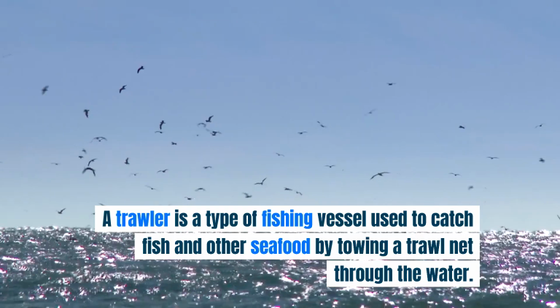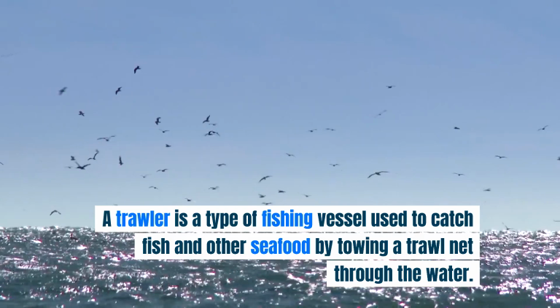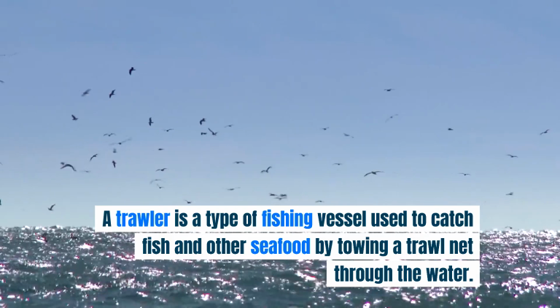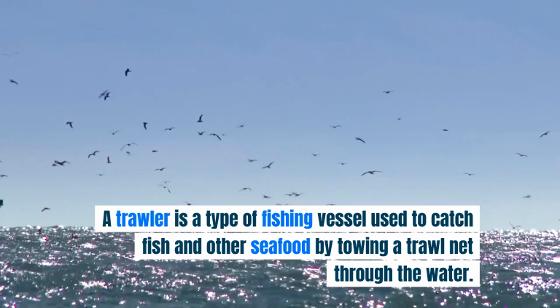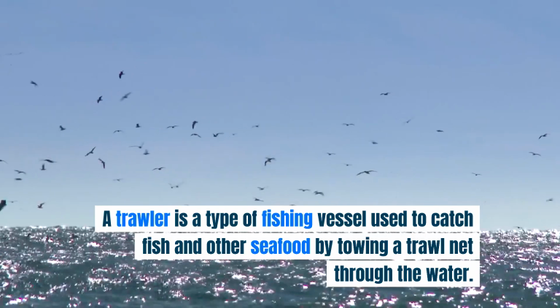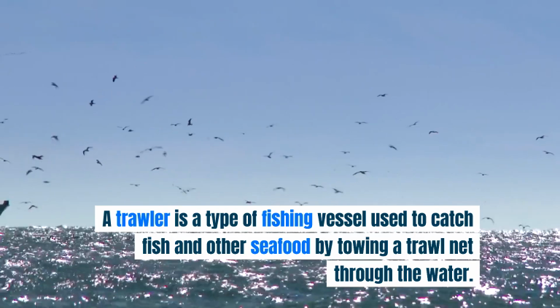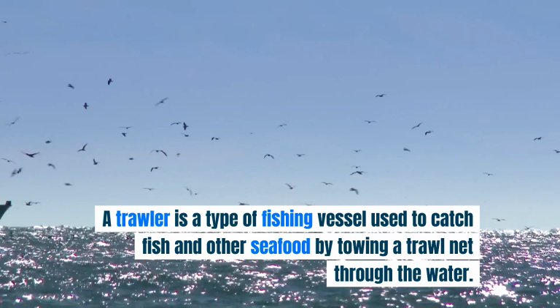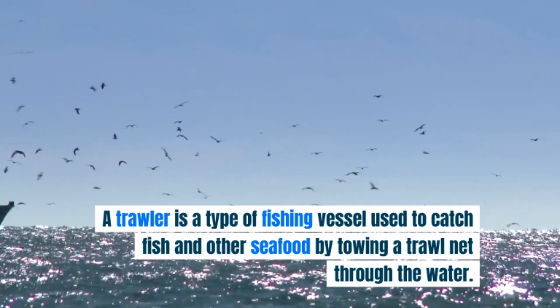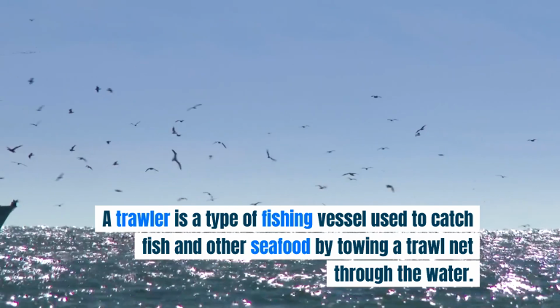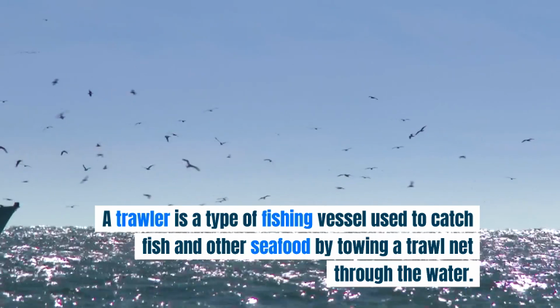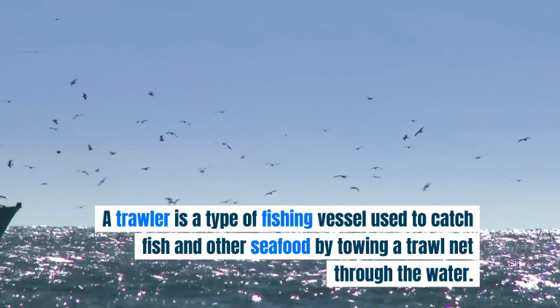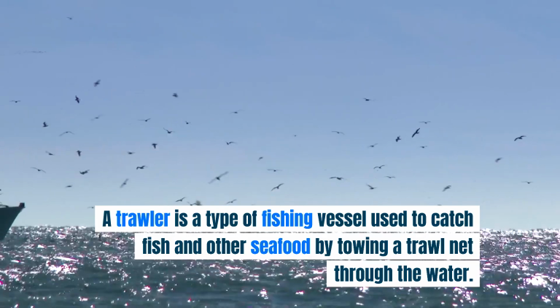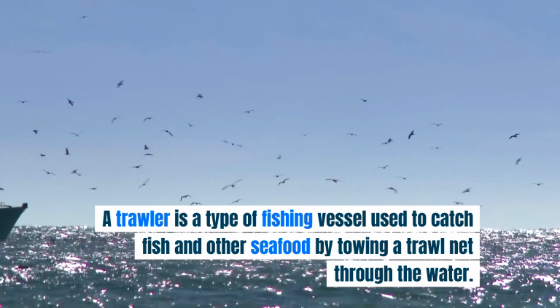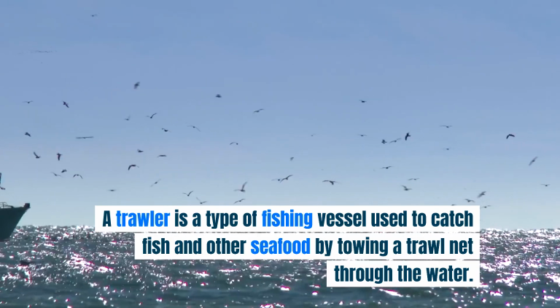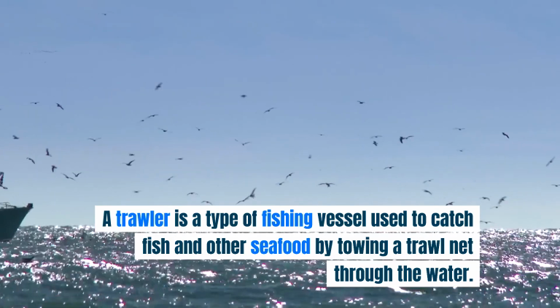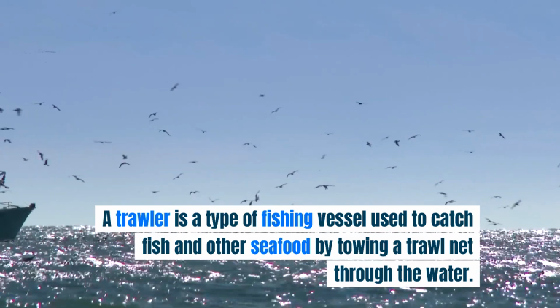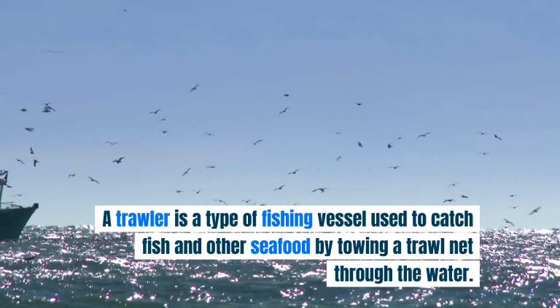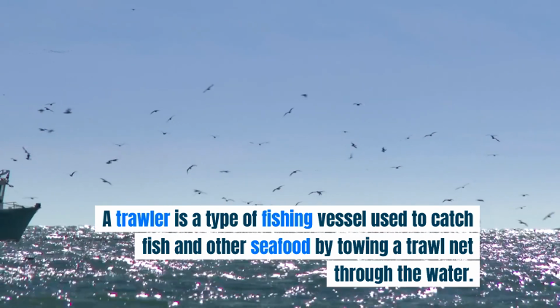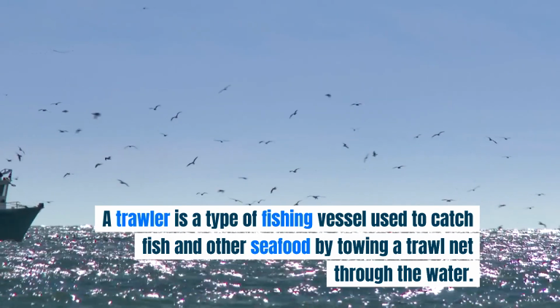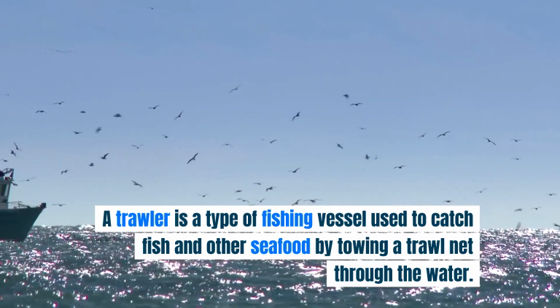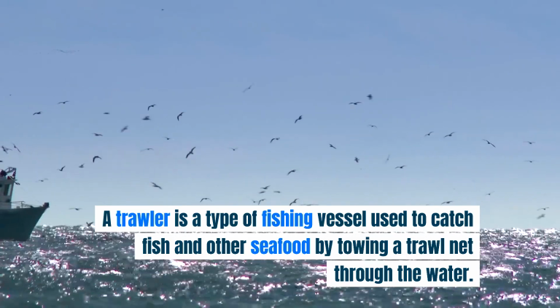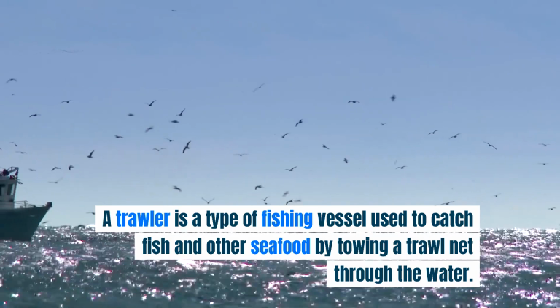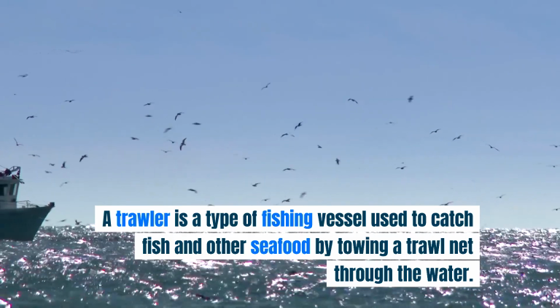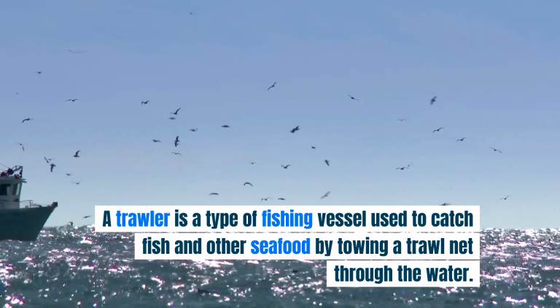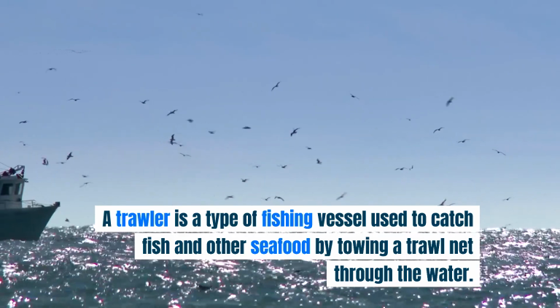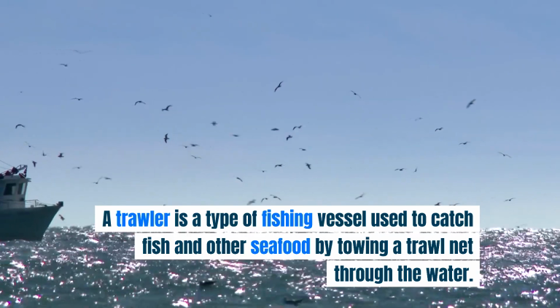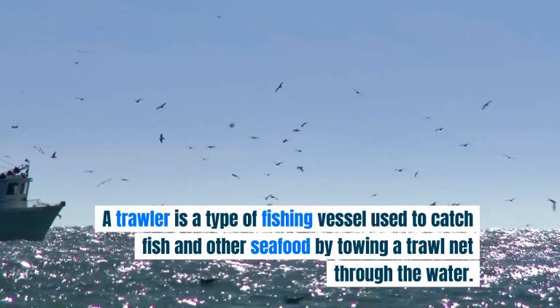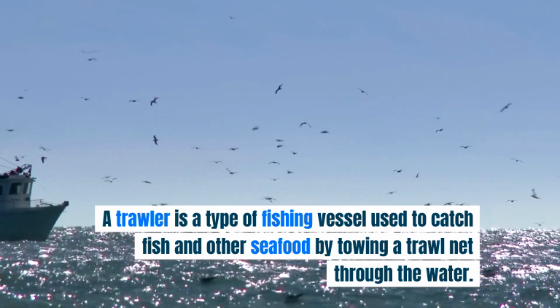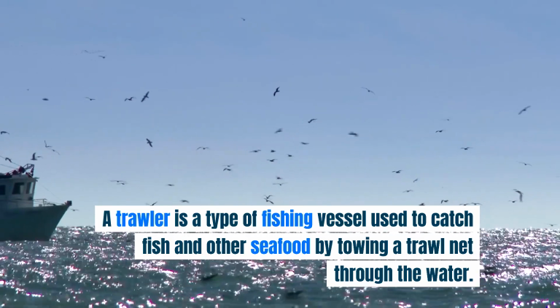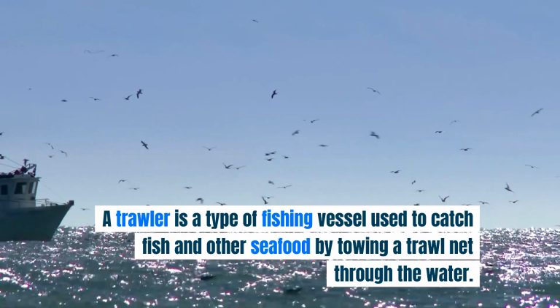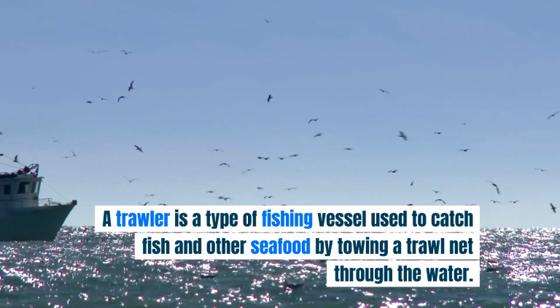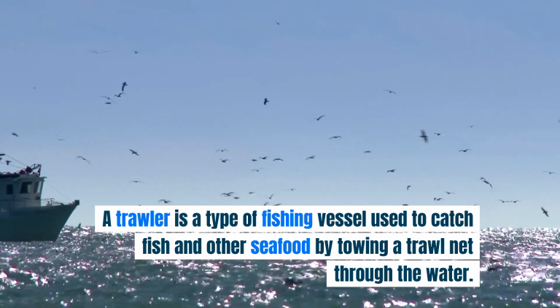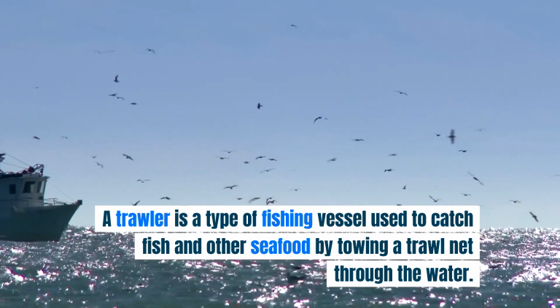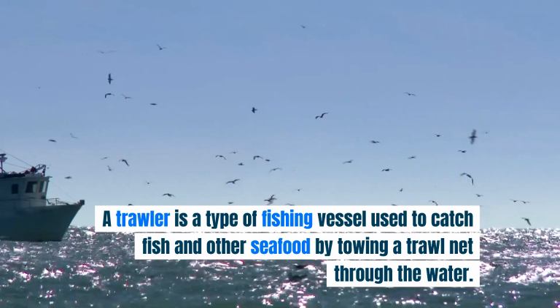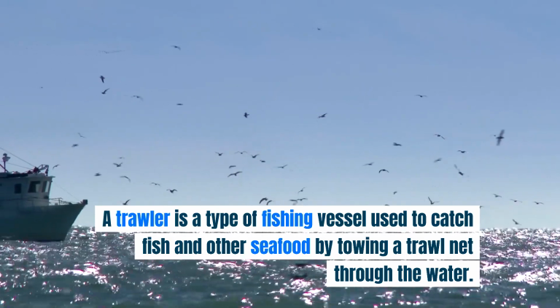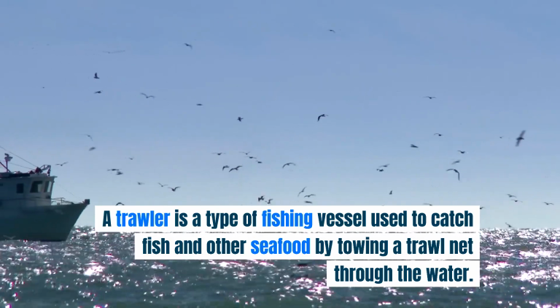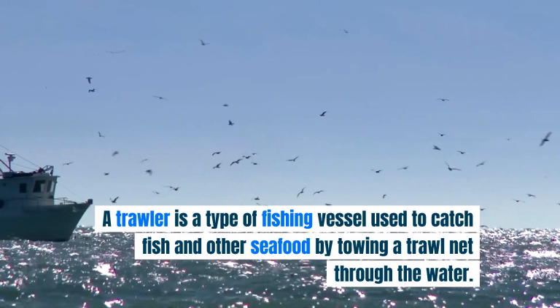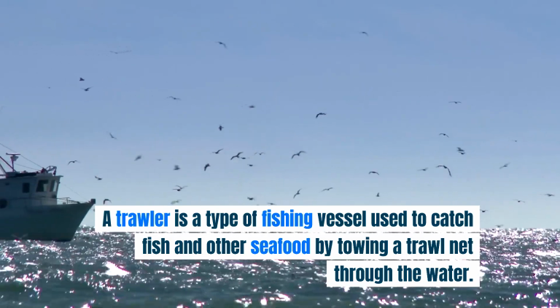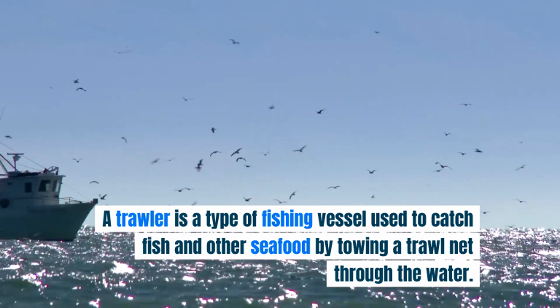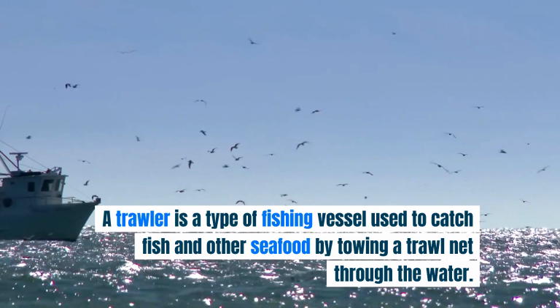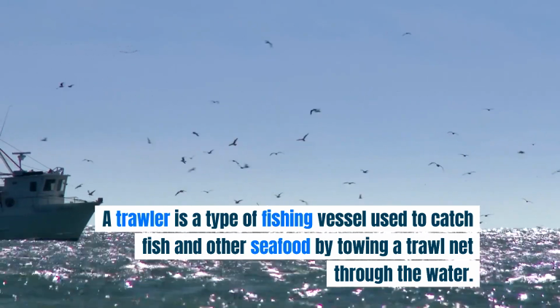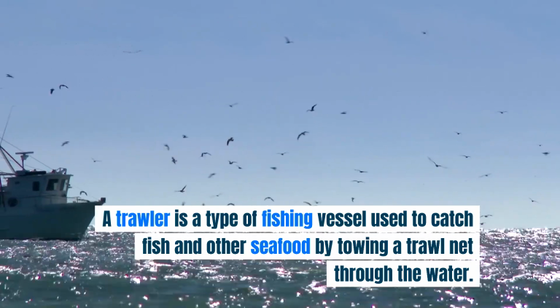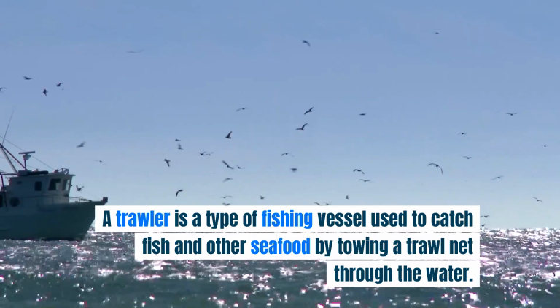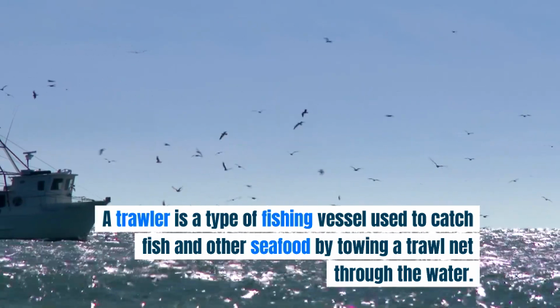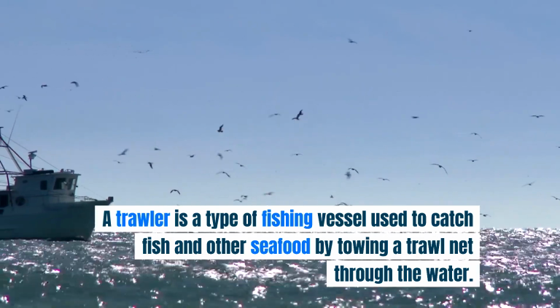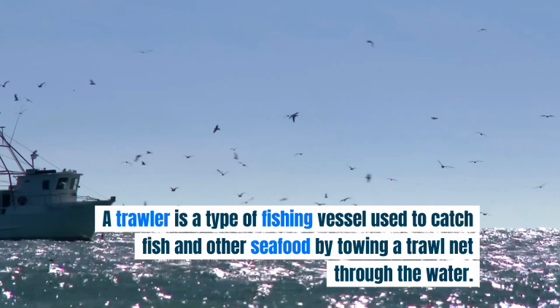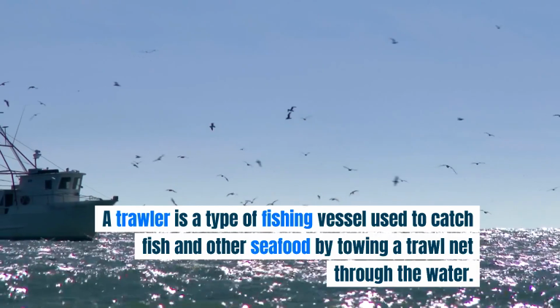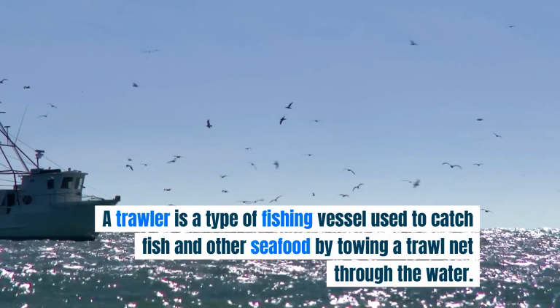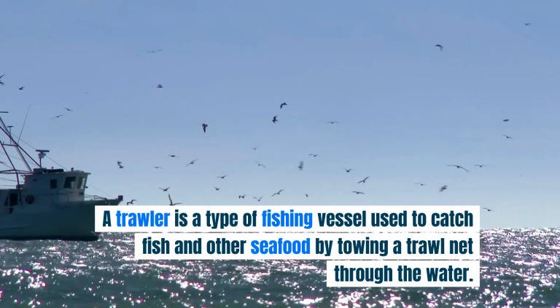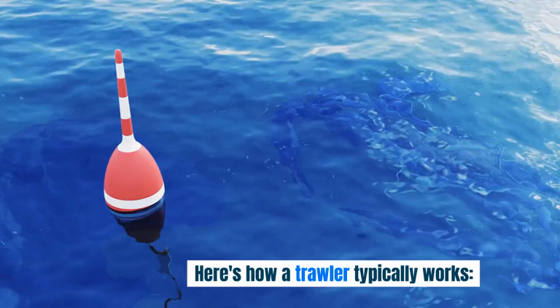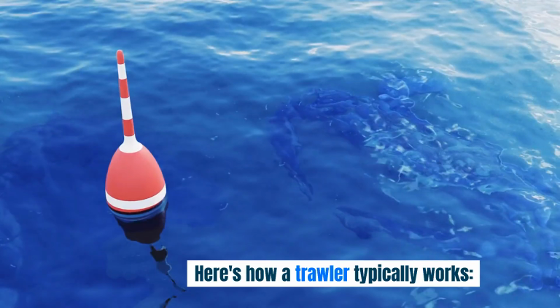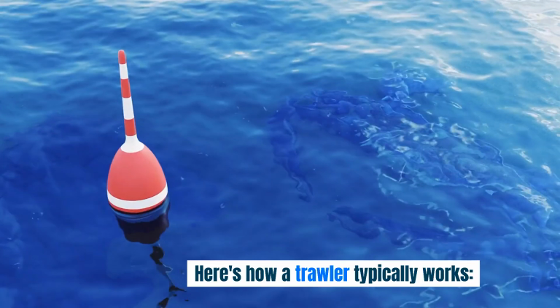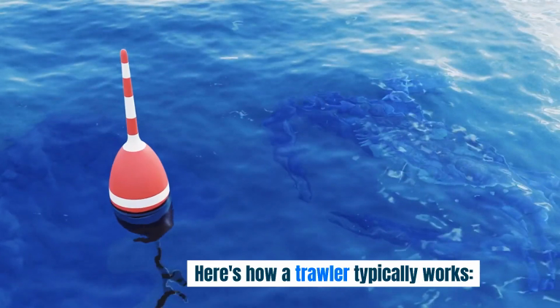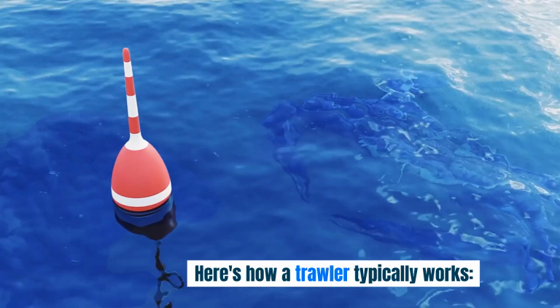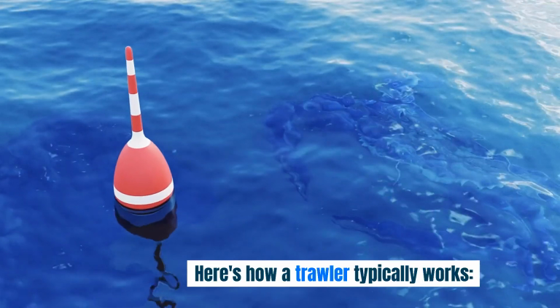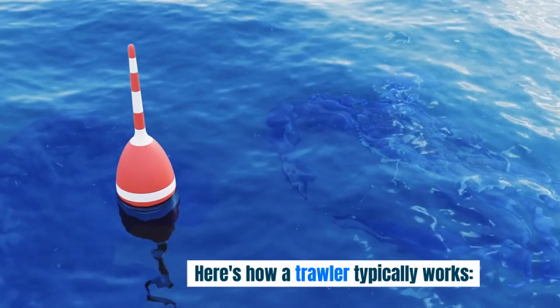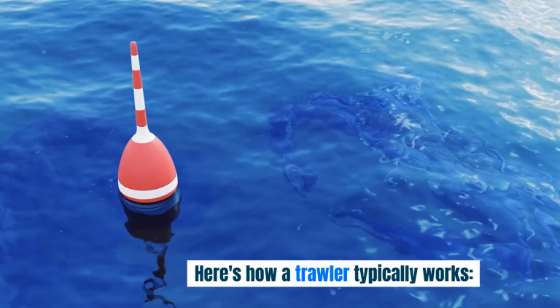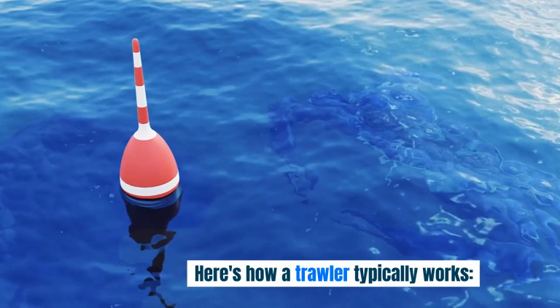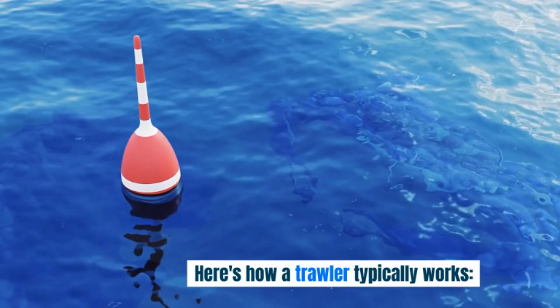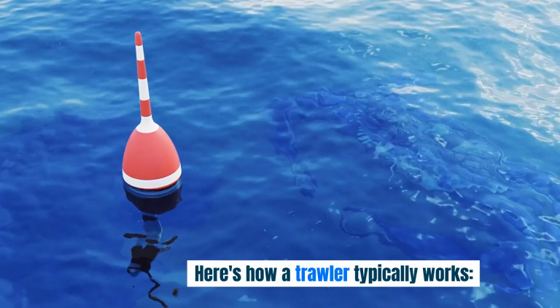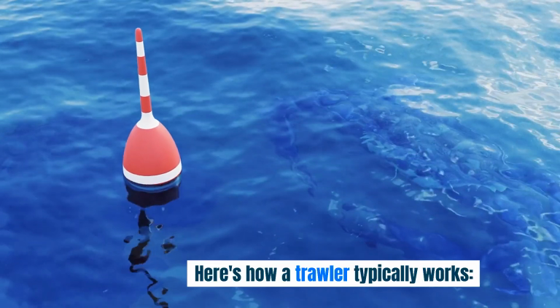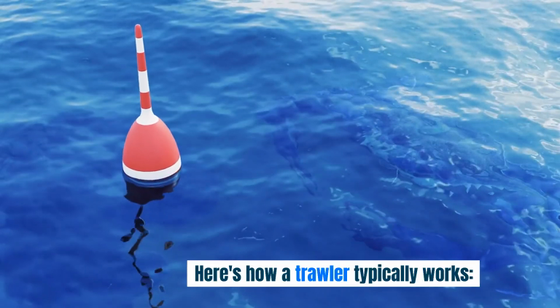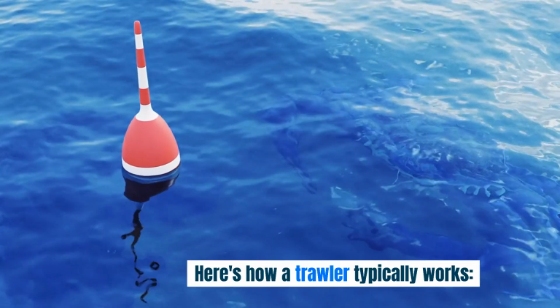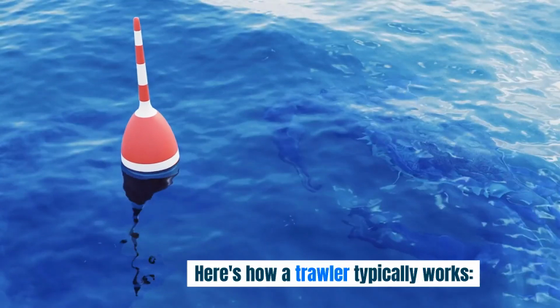A trawler is a type of fishing vessel used to catch fish and other seafood by towing a trawl net through the water. Here's how a trawler typically works.